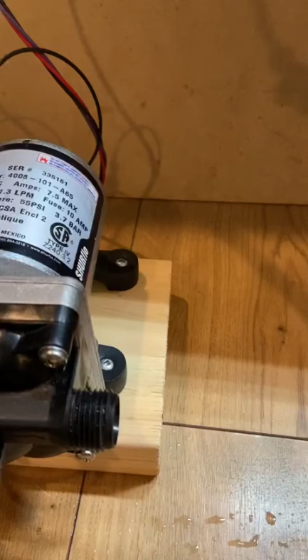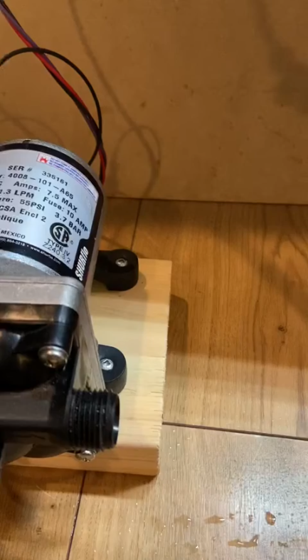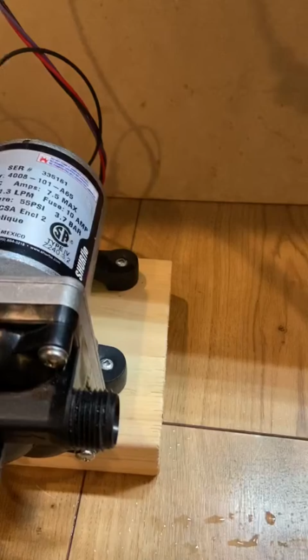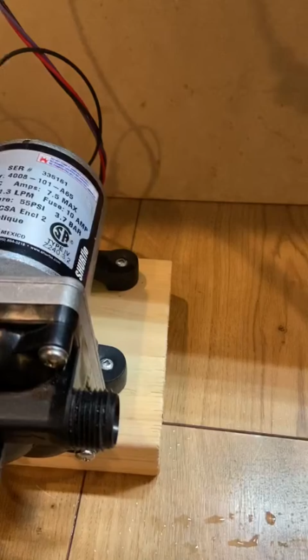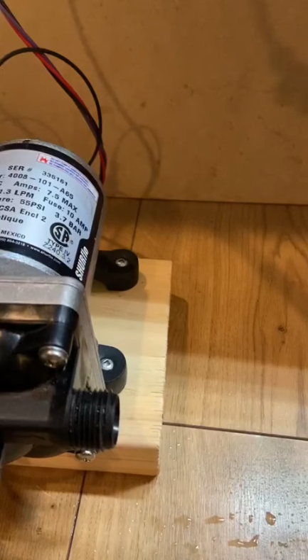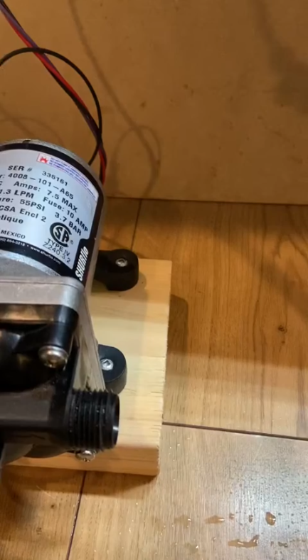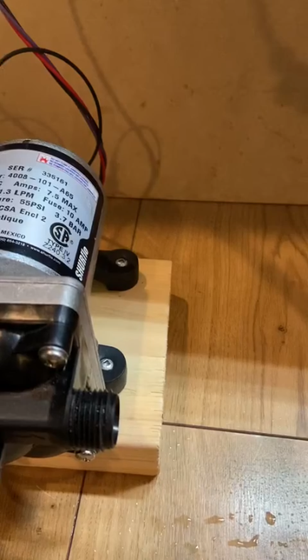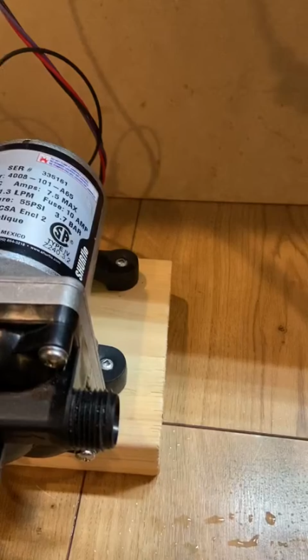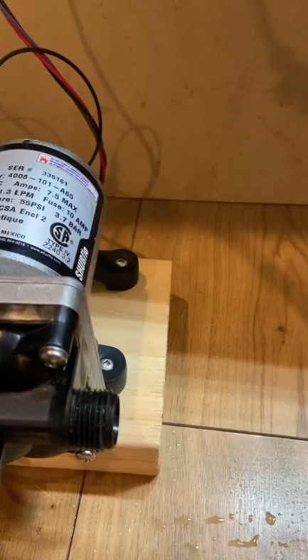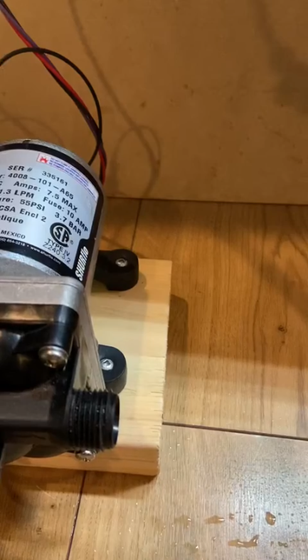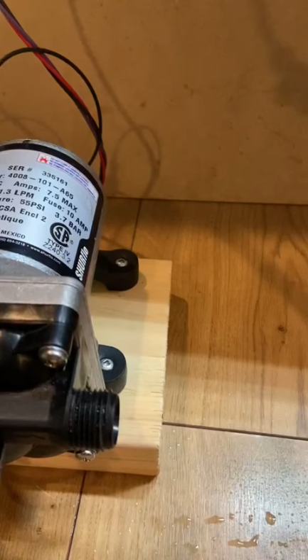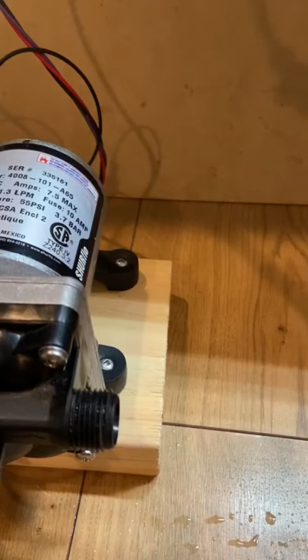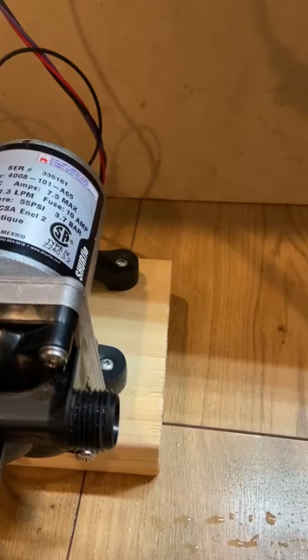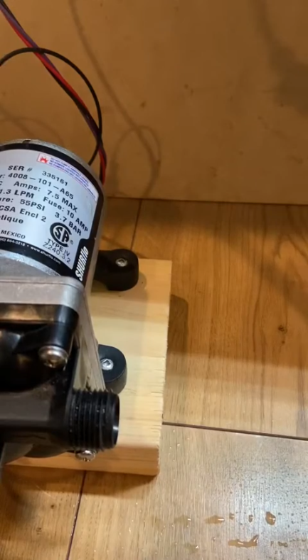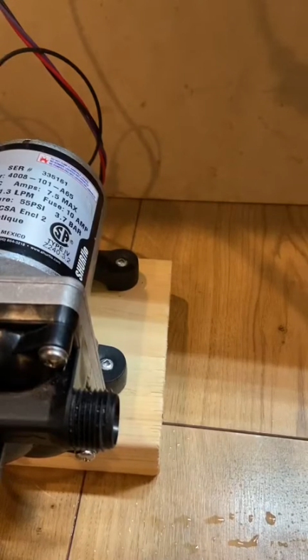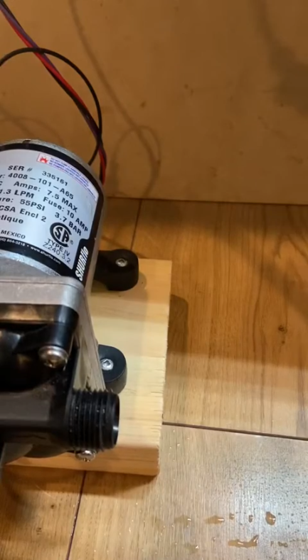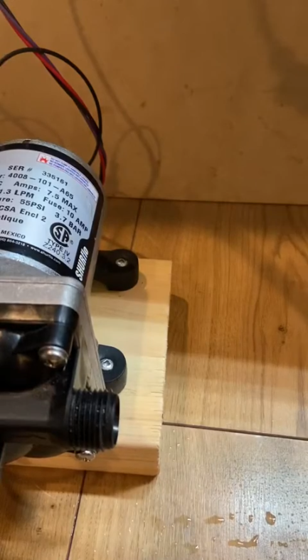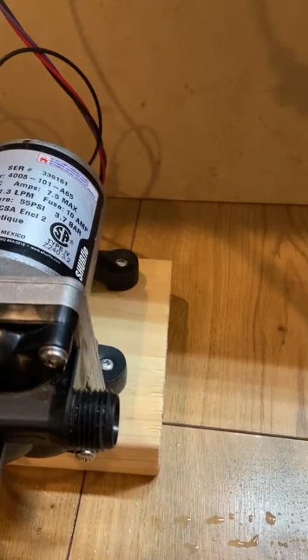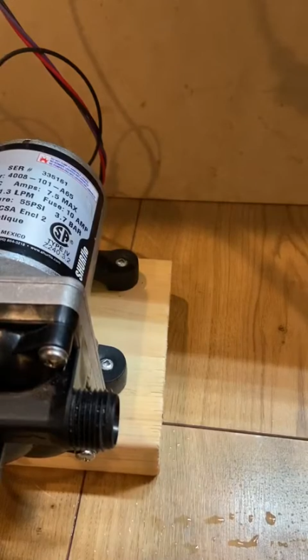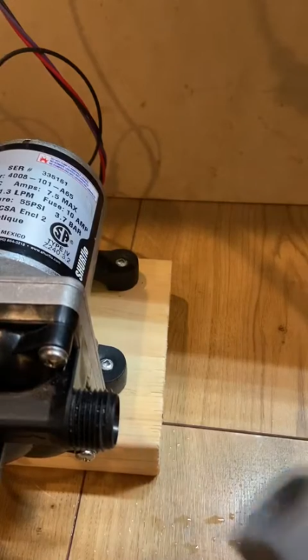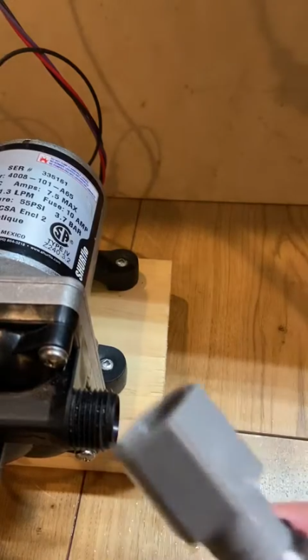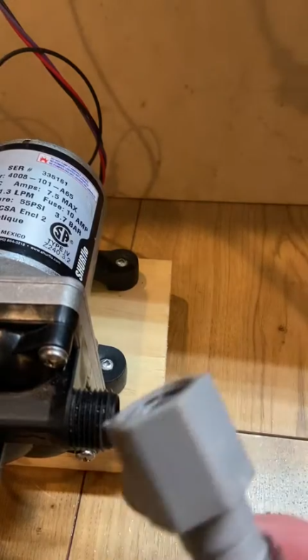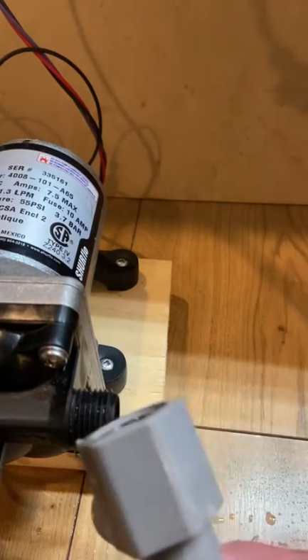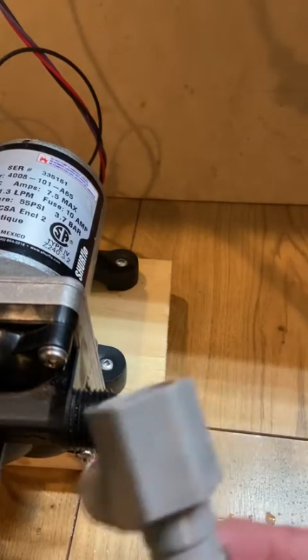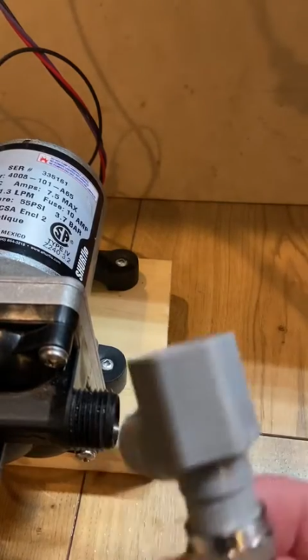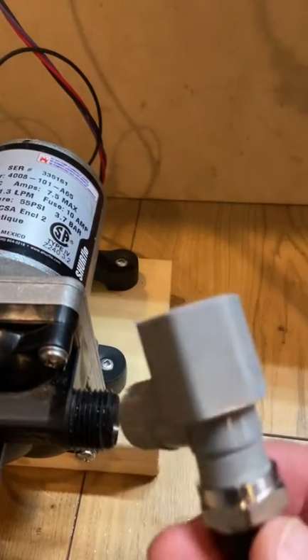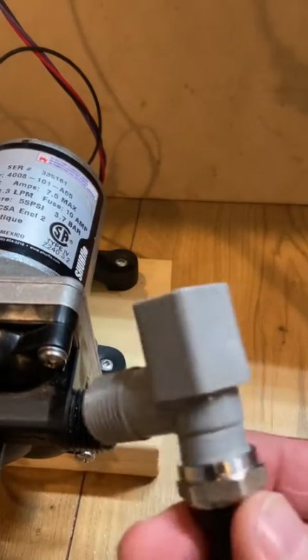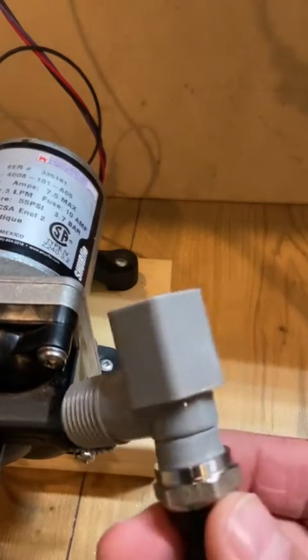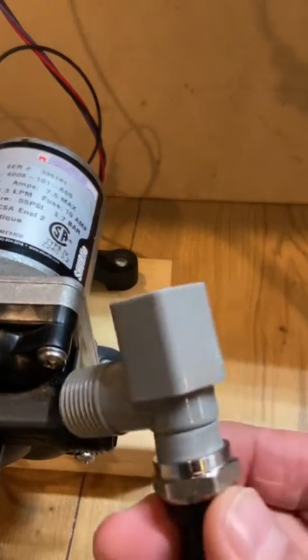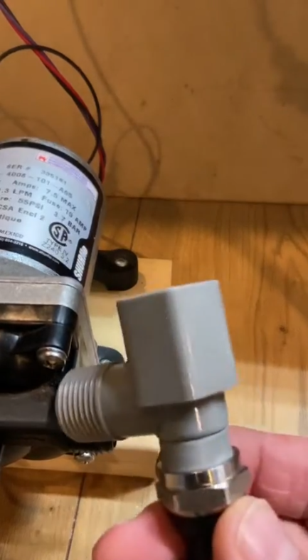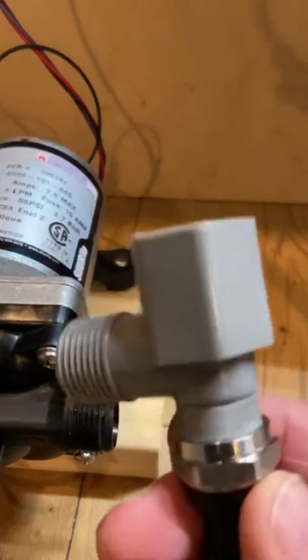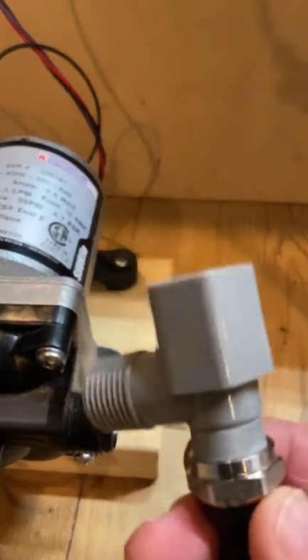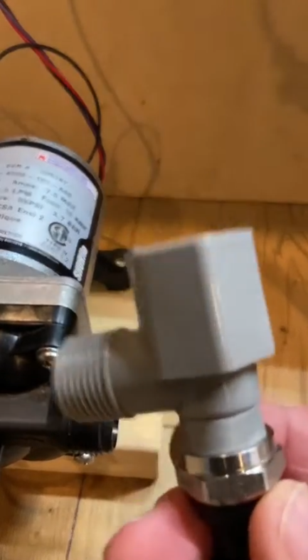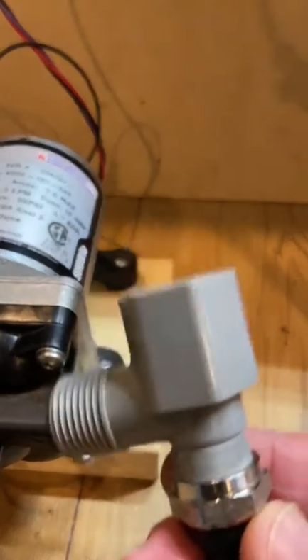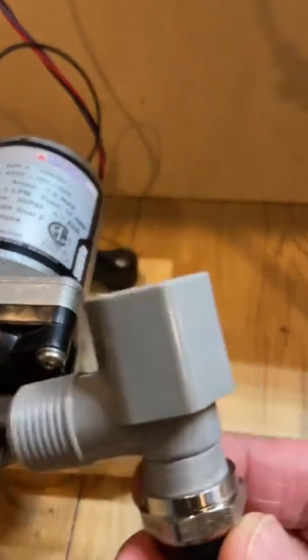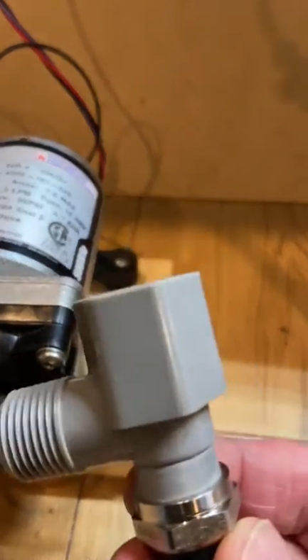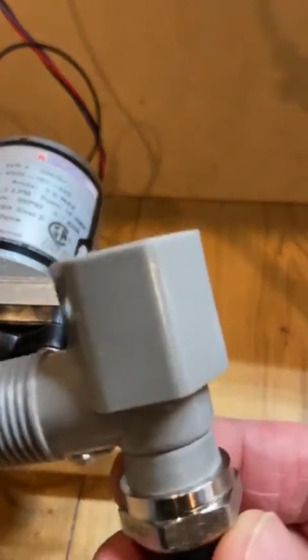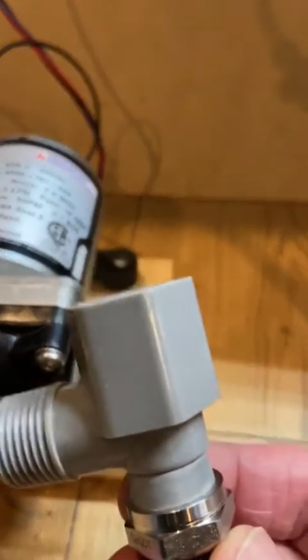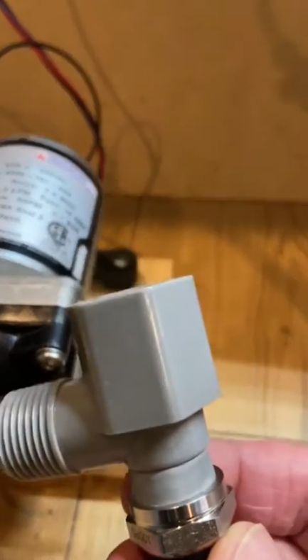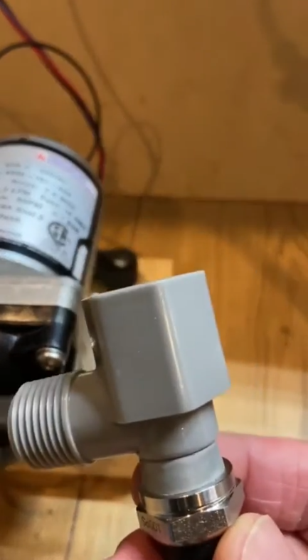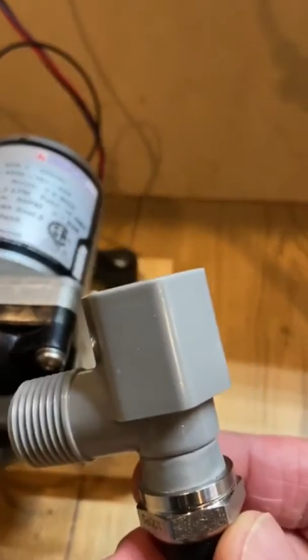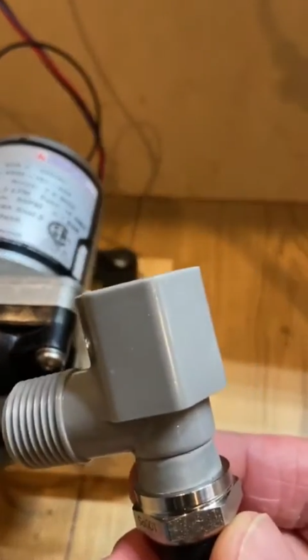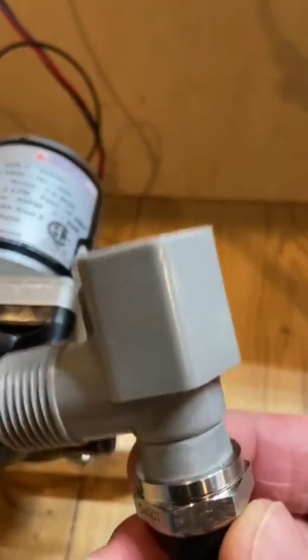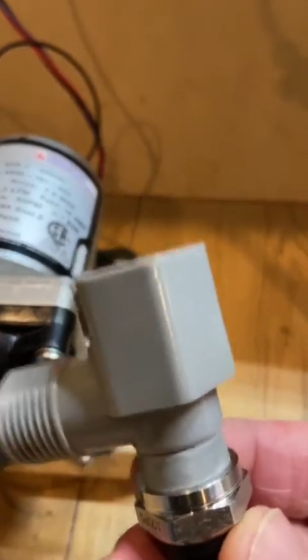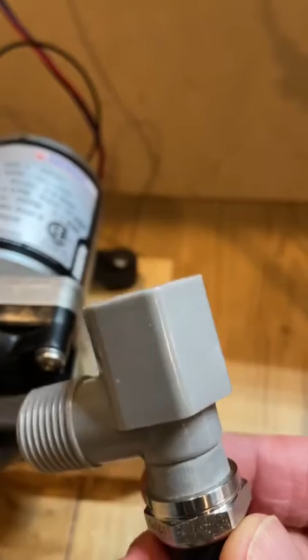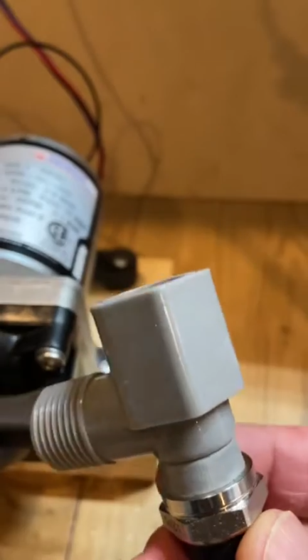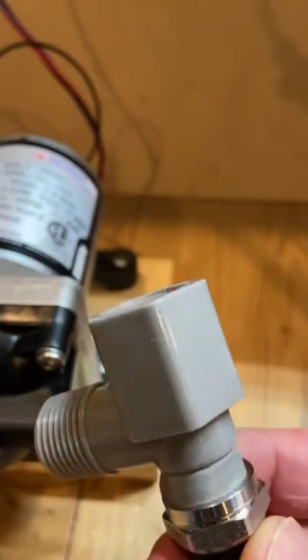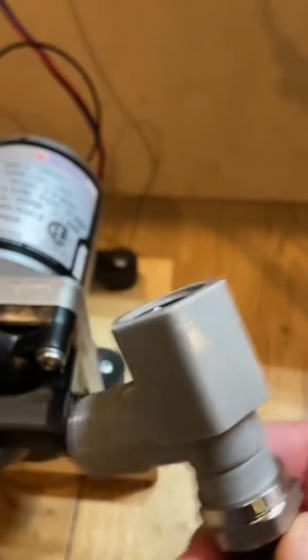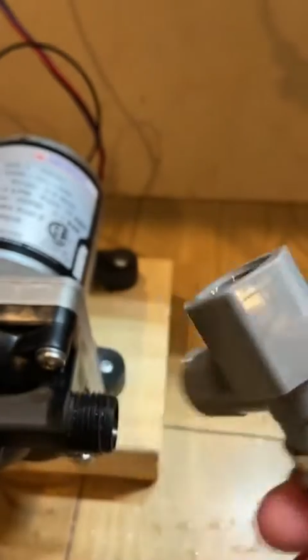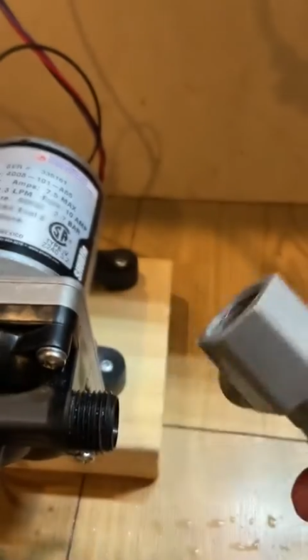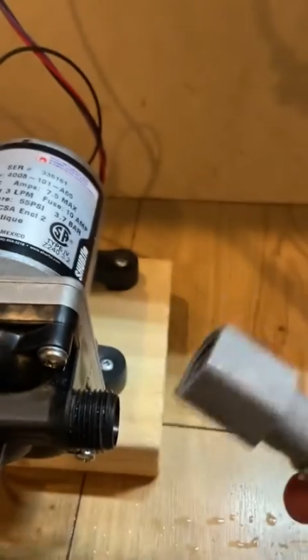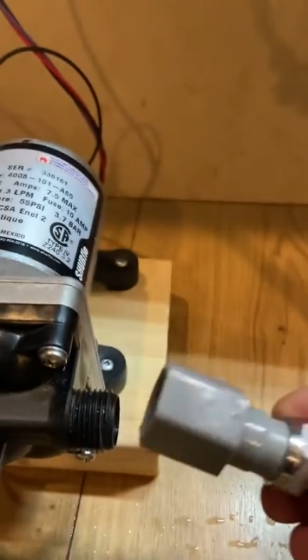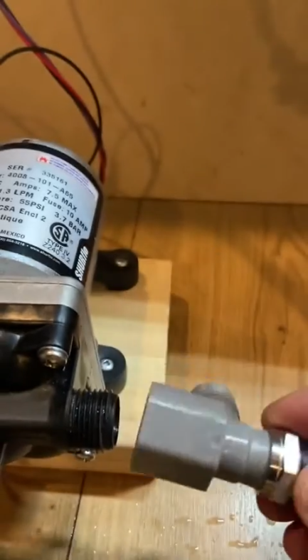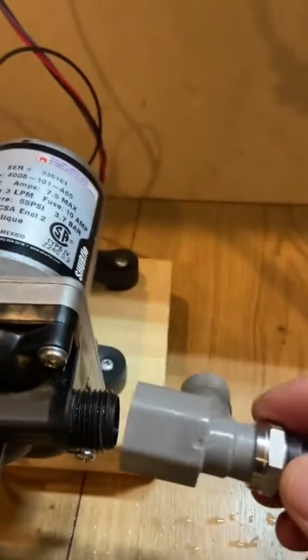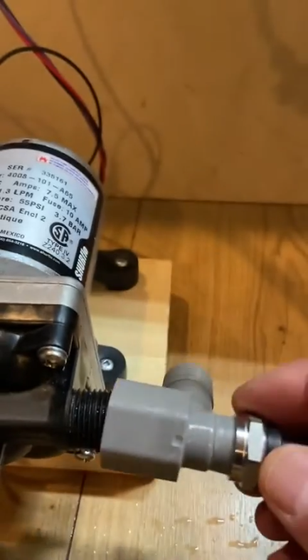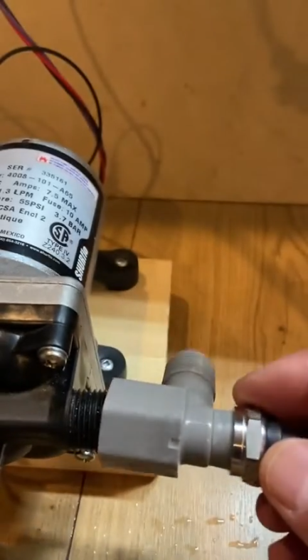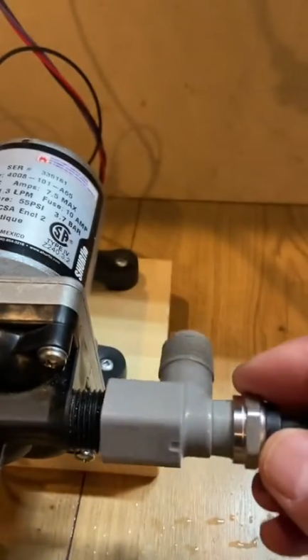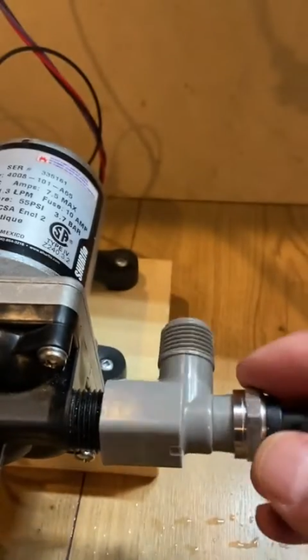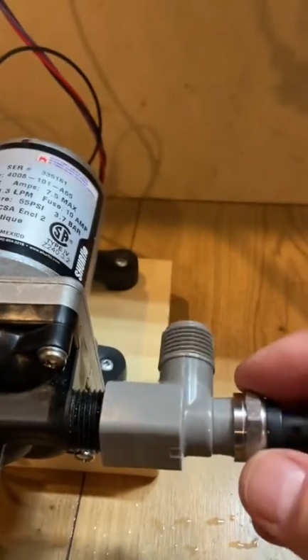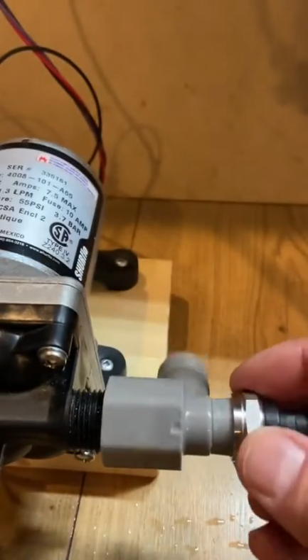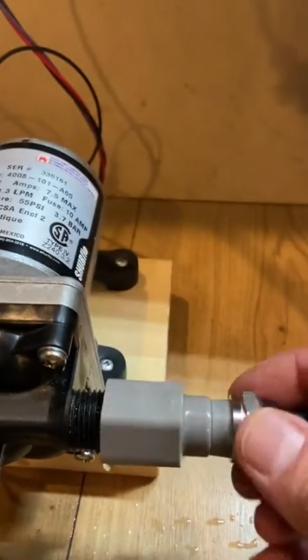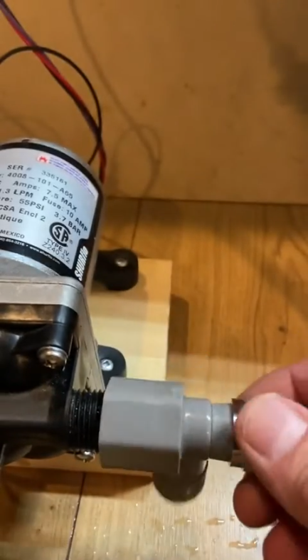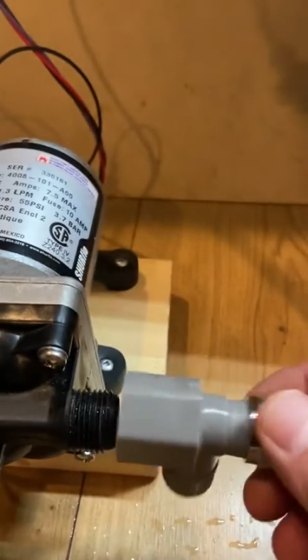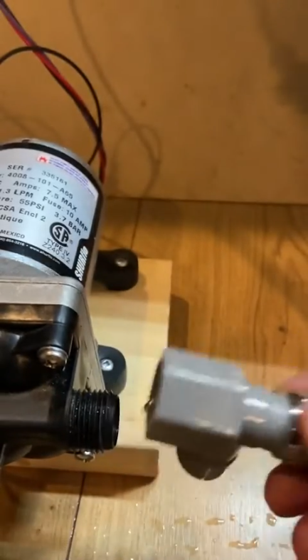In this video, I would like to caution you about installing your pressure sensor elbow directly on the outlet of the pump.